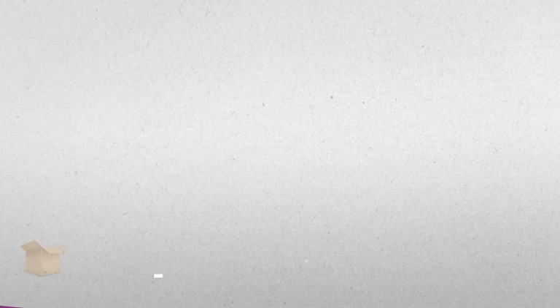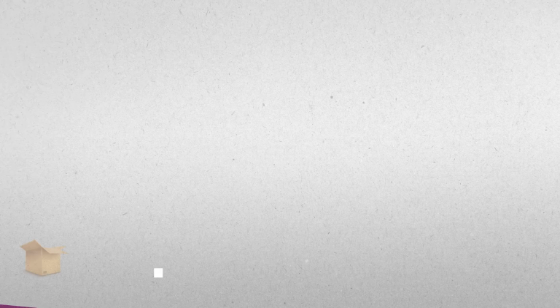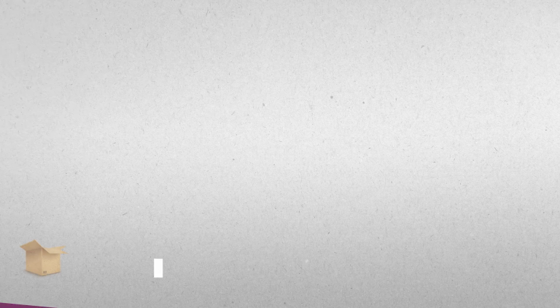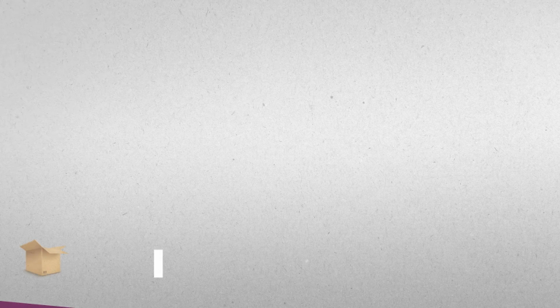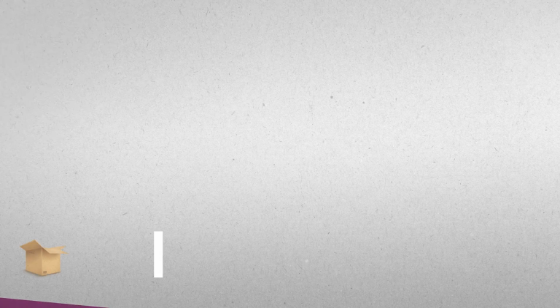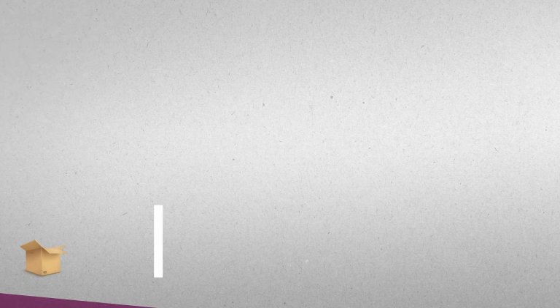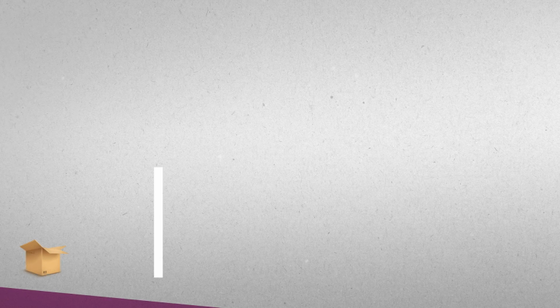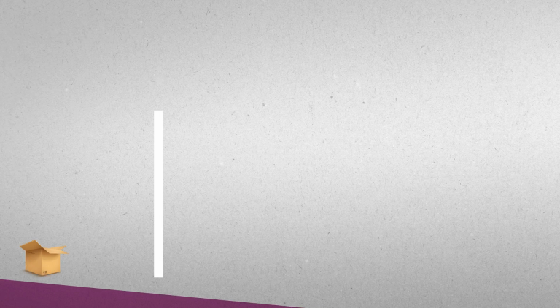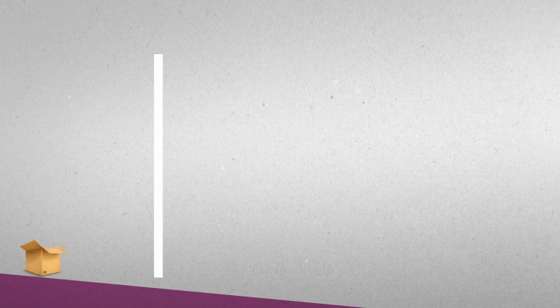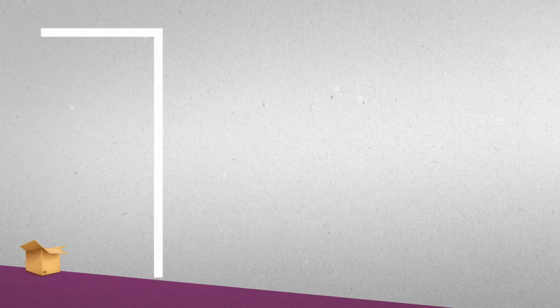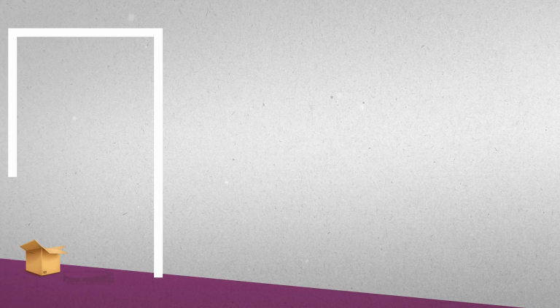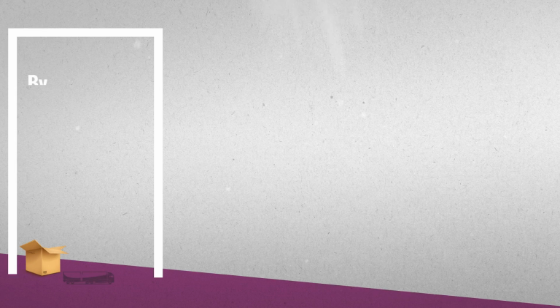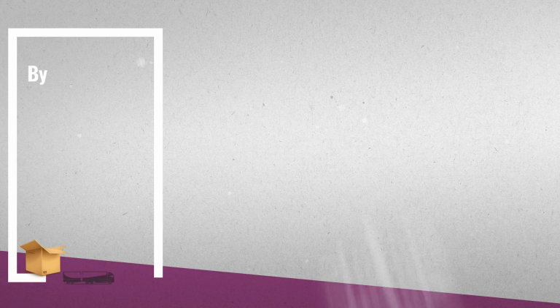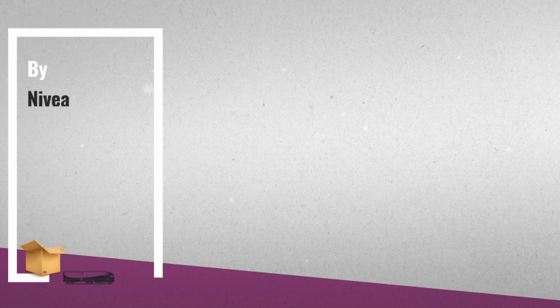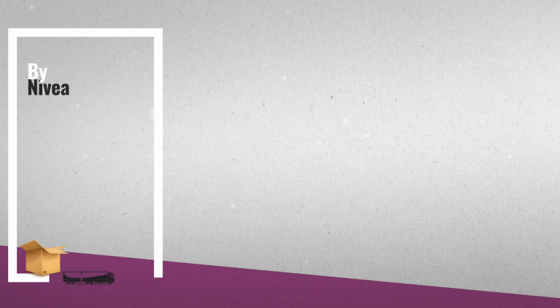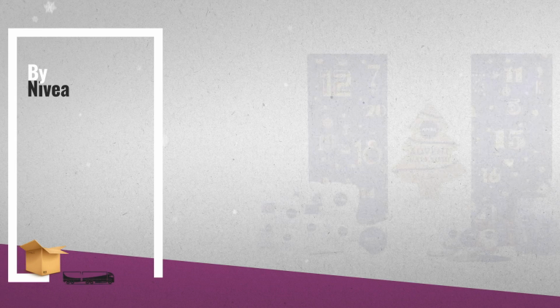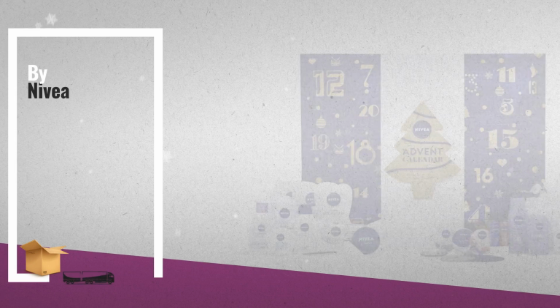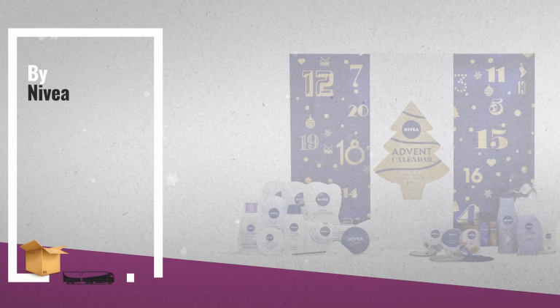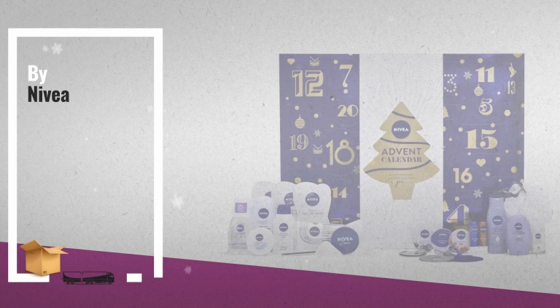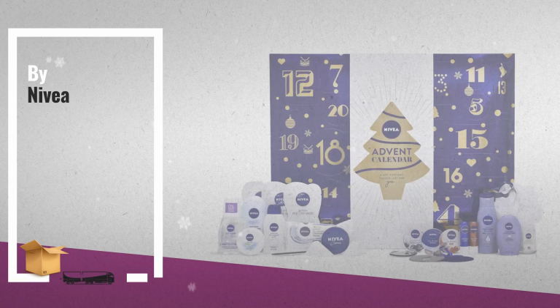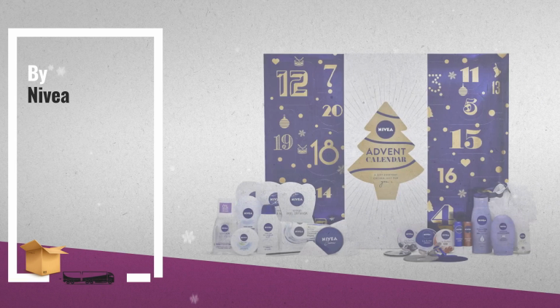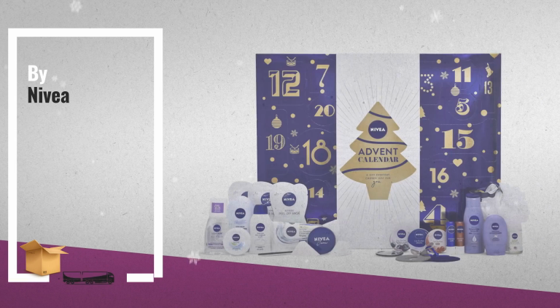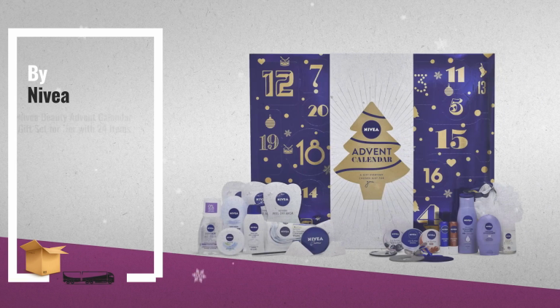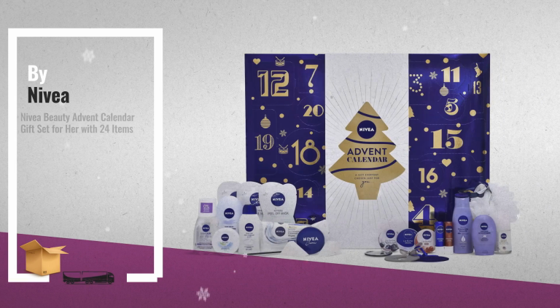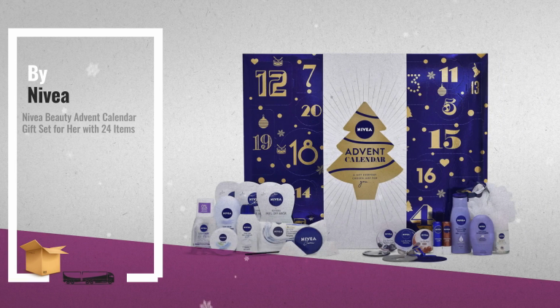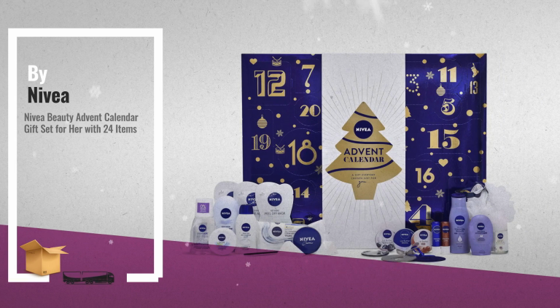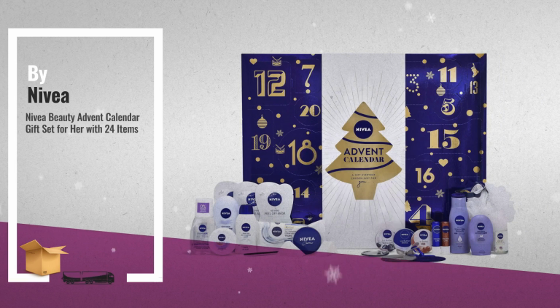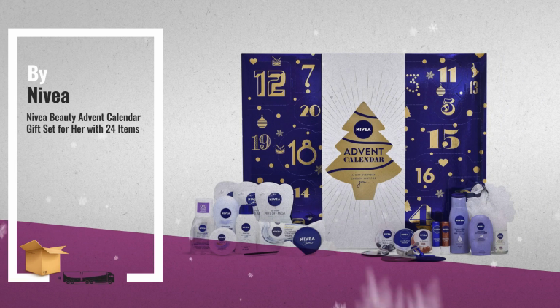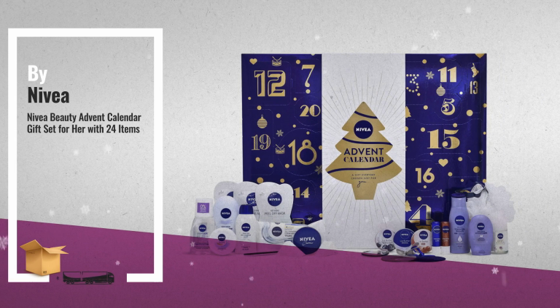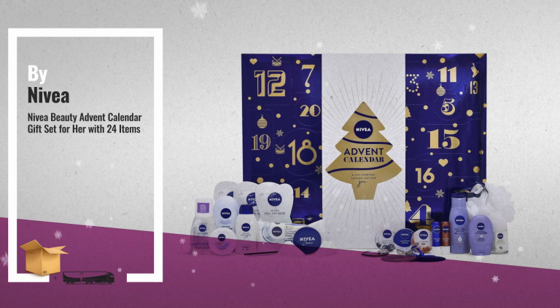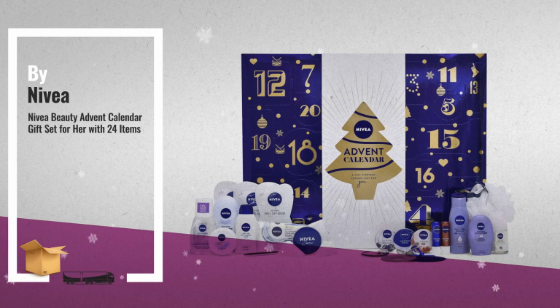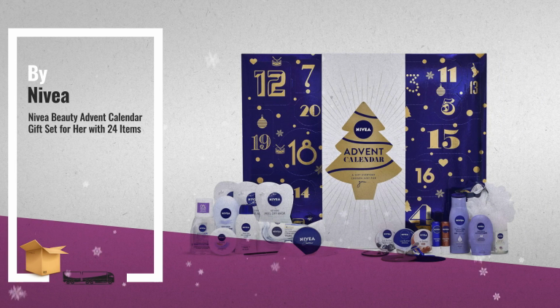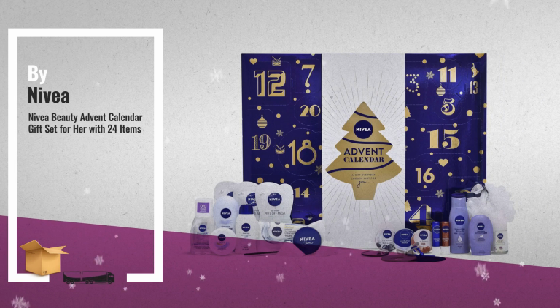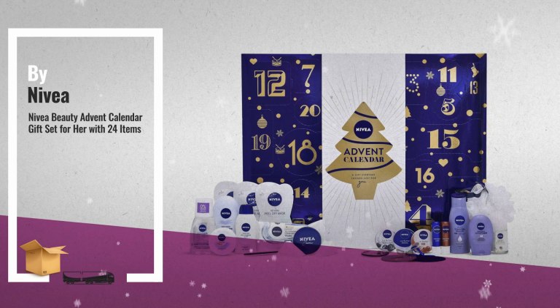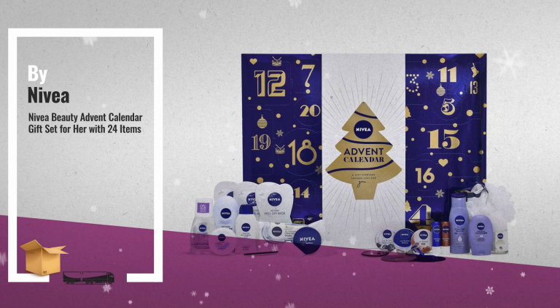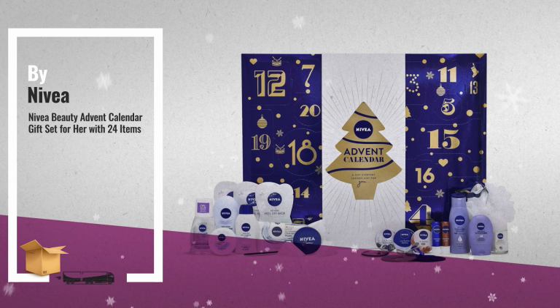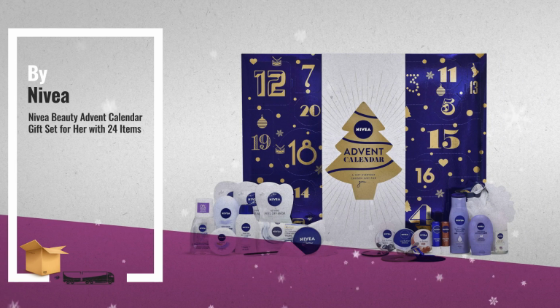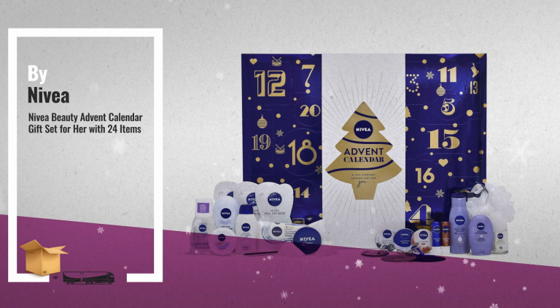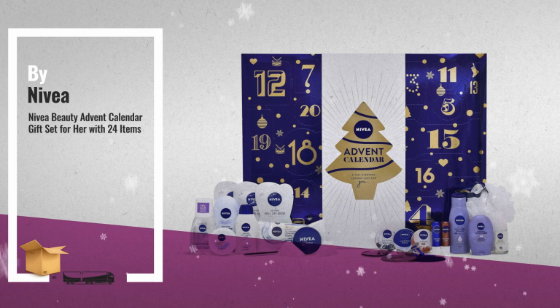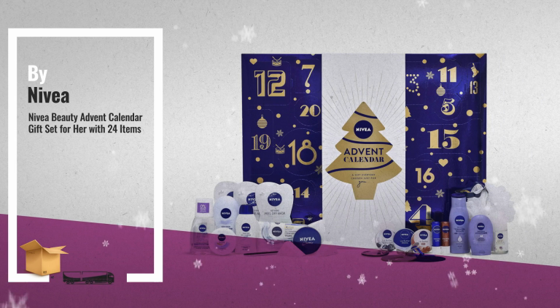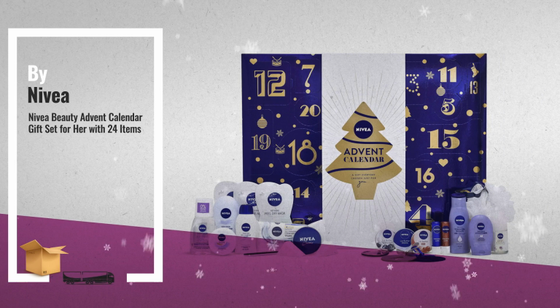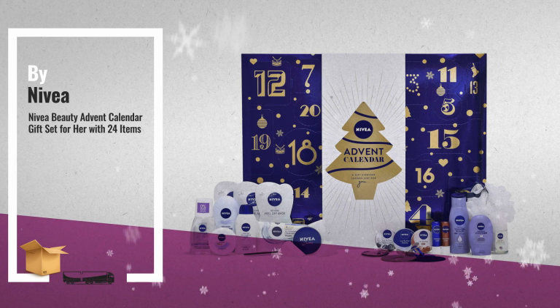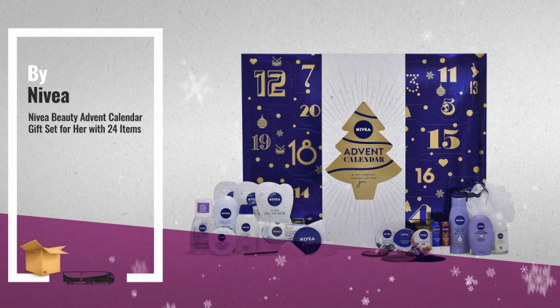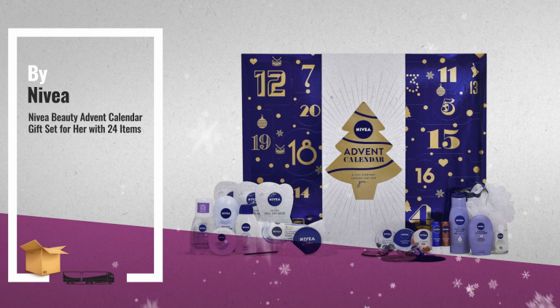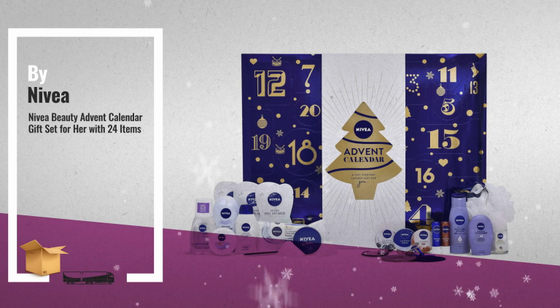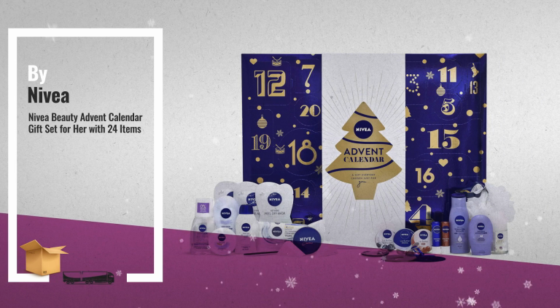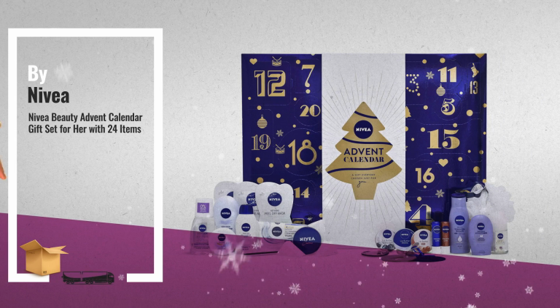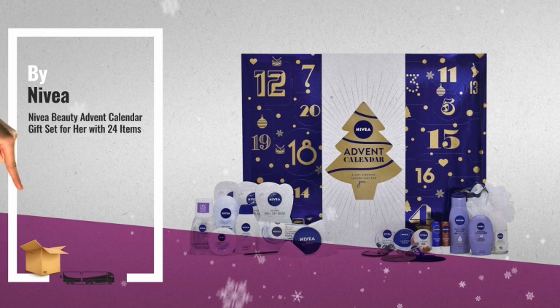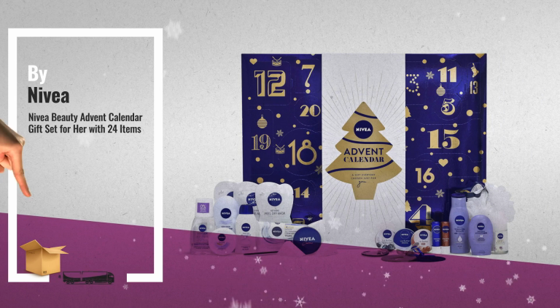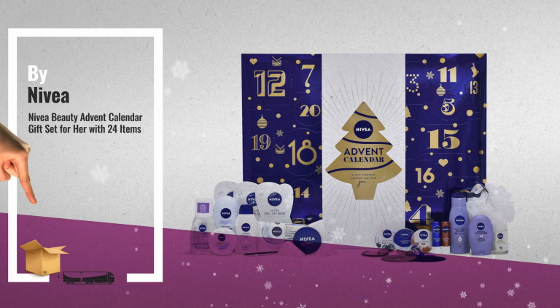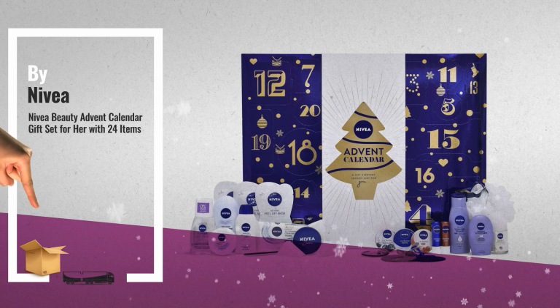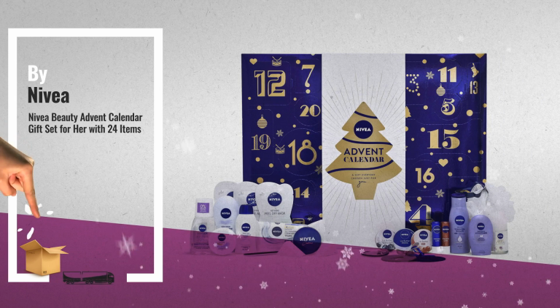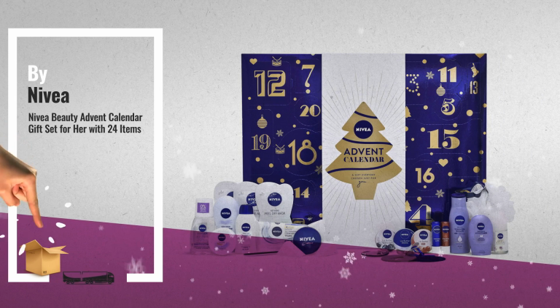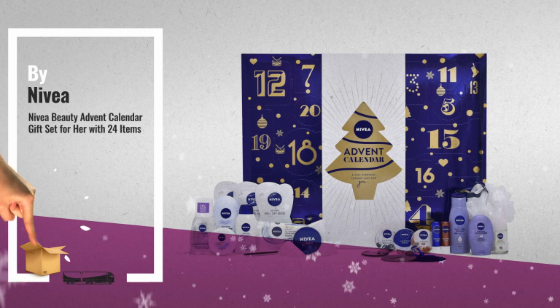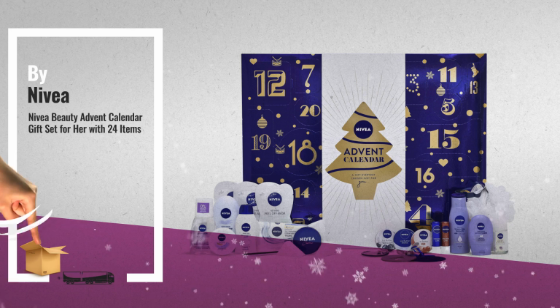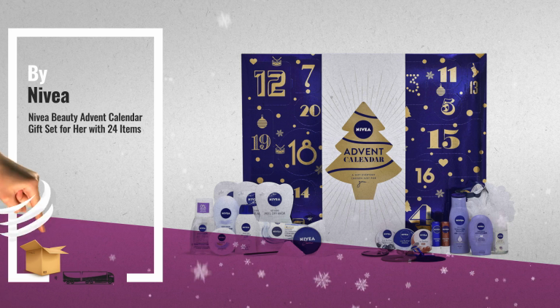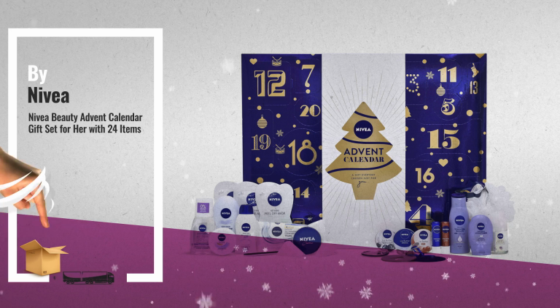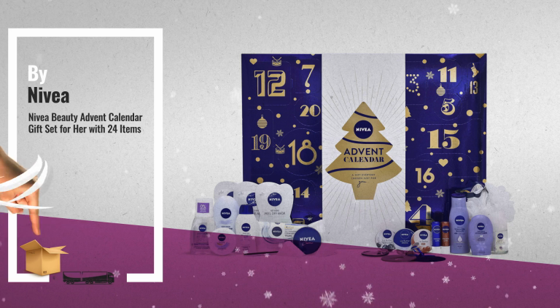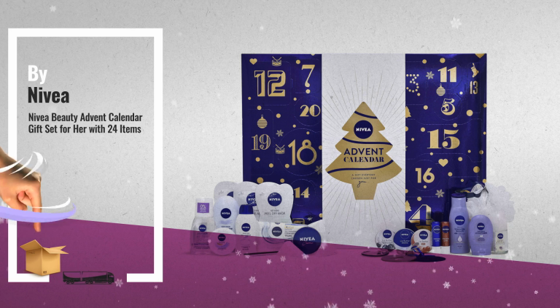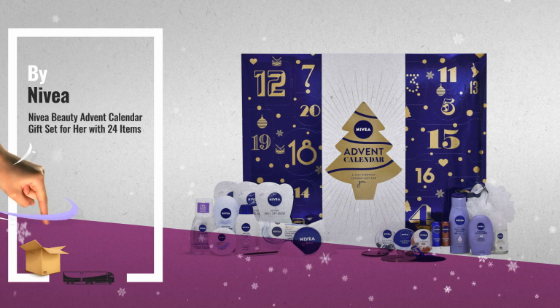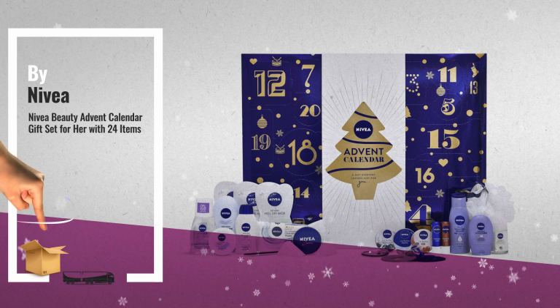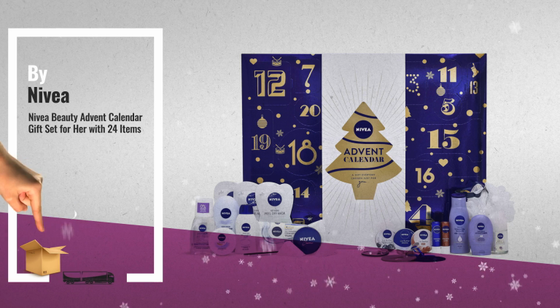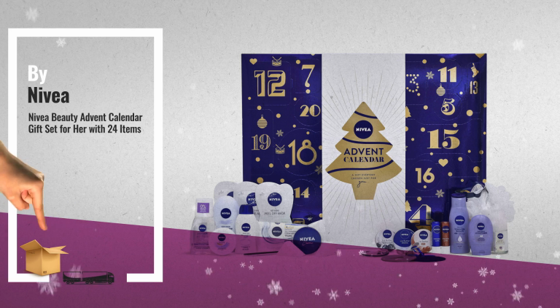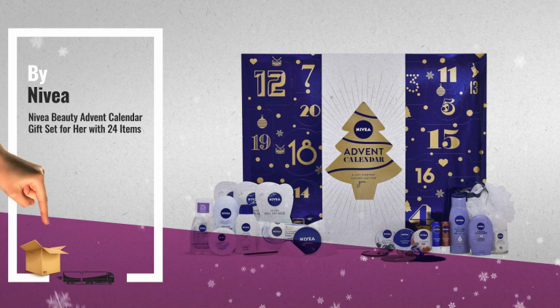Number 3, by Nivea. For more great Christmas gift ideas and deals, click this circle.